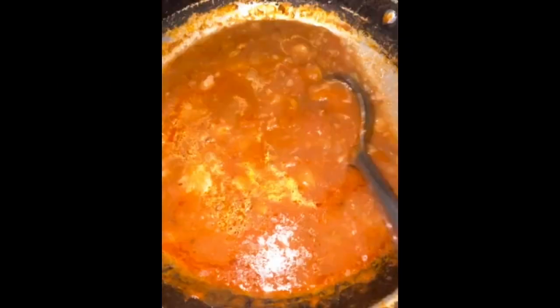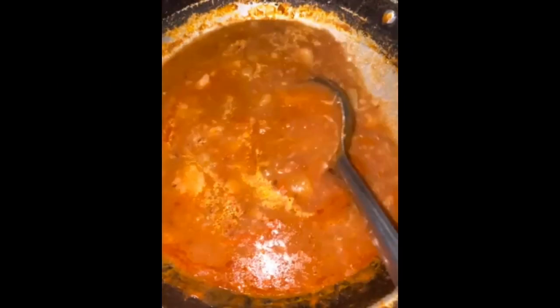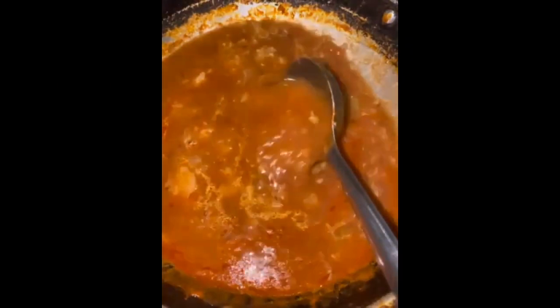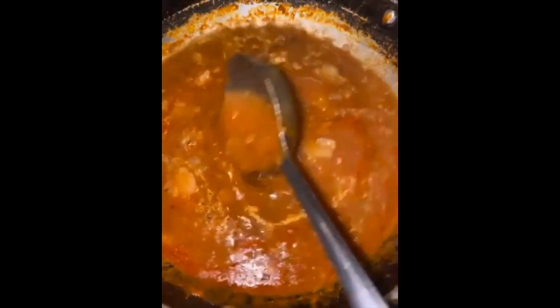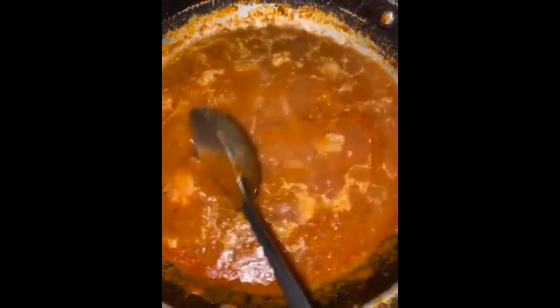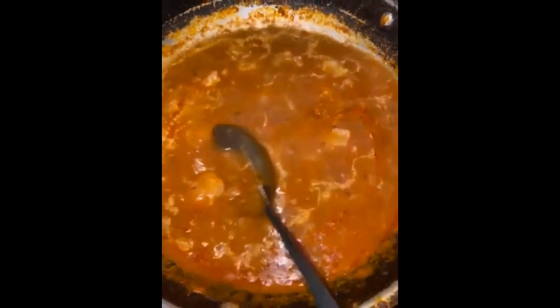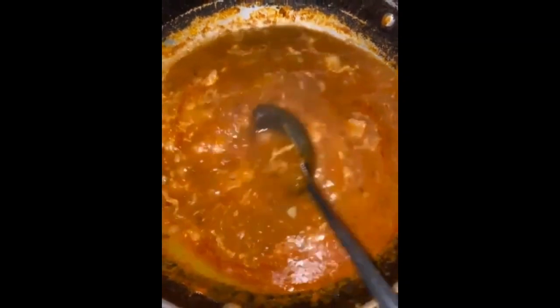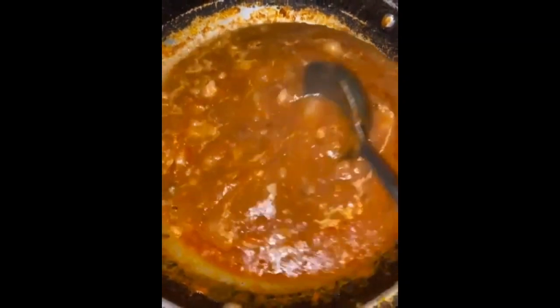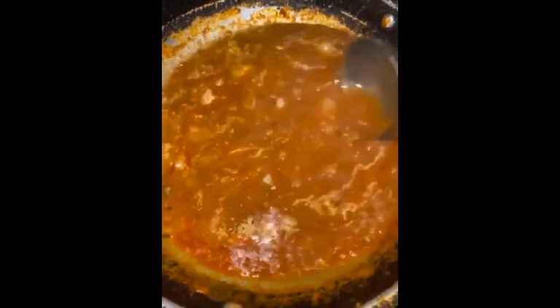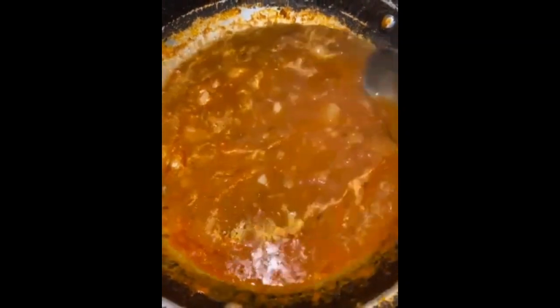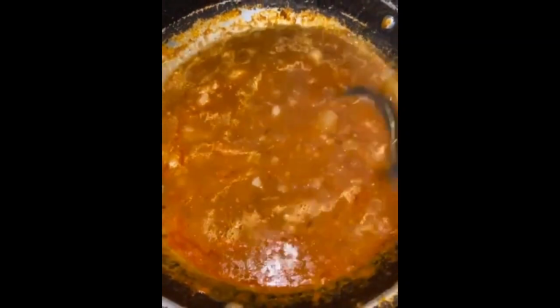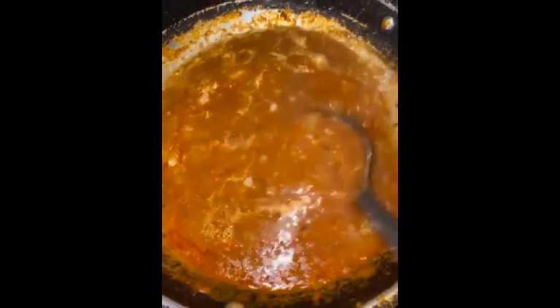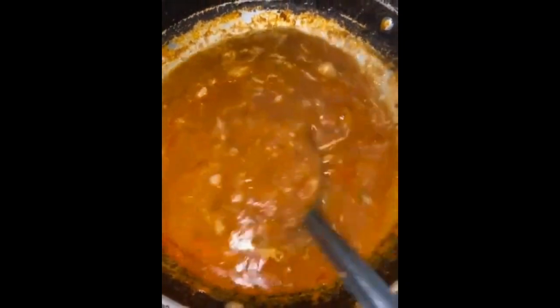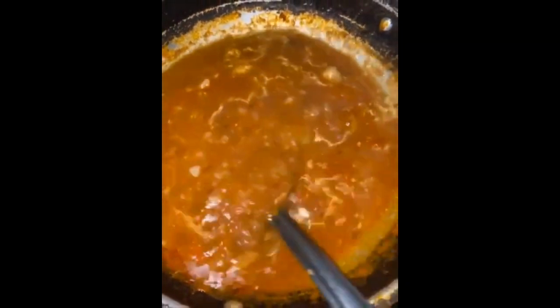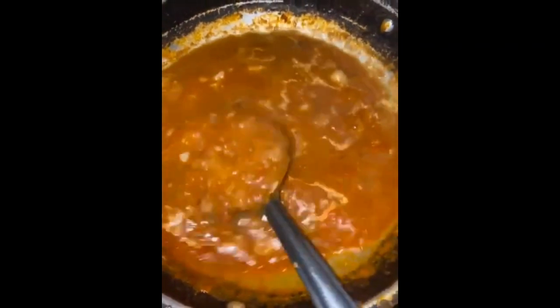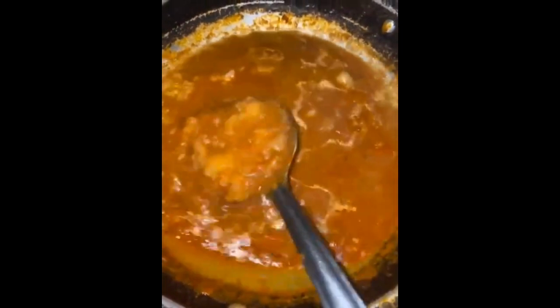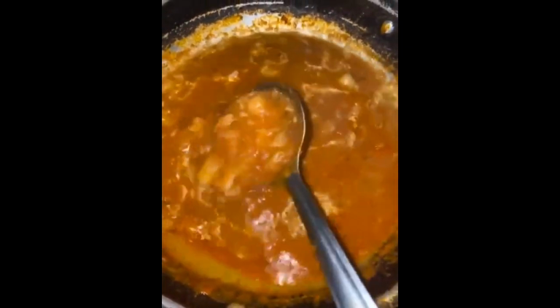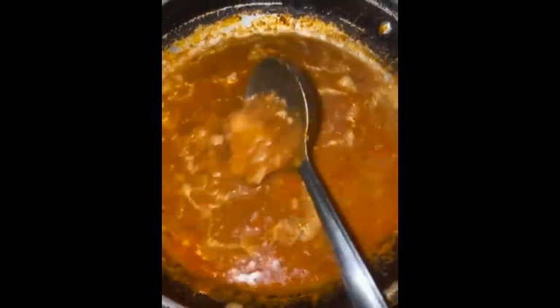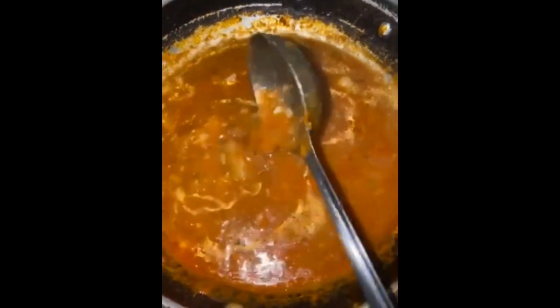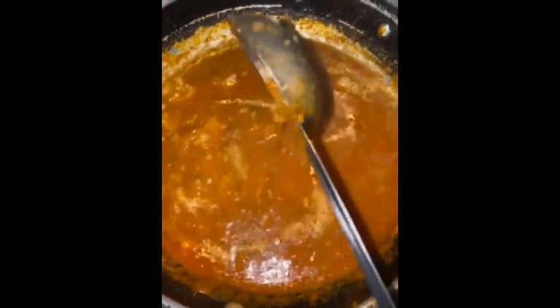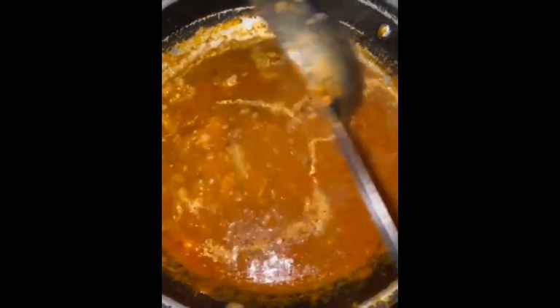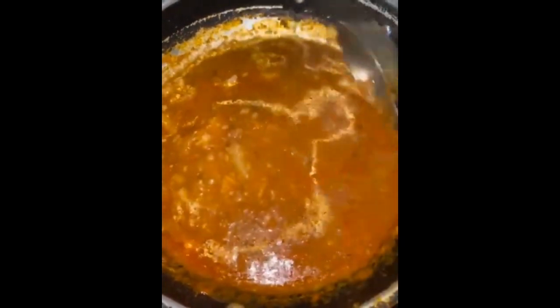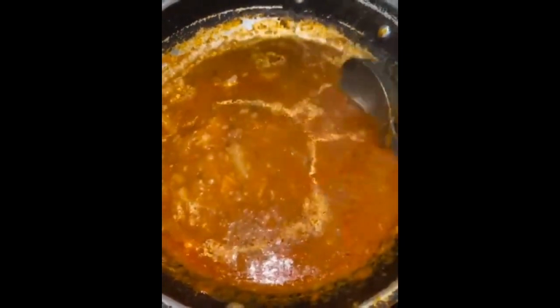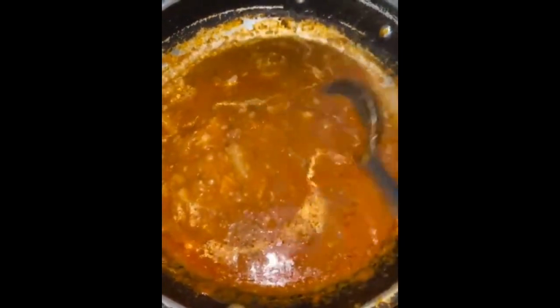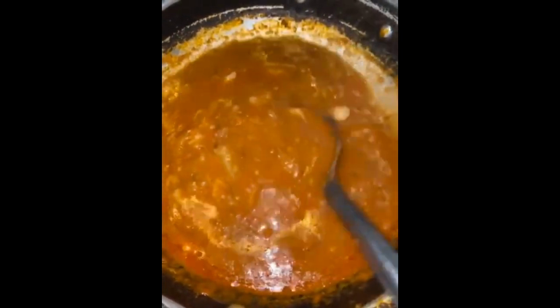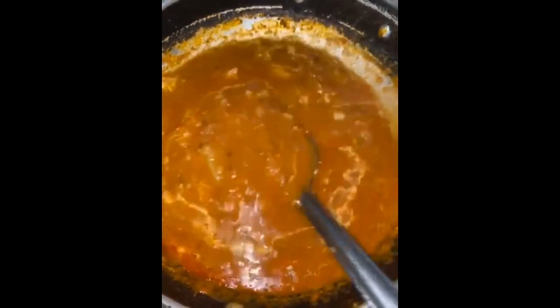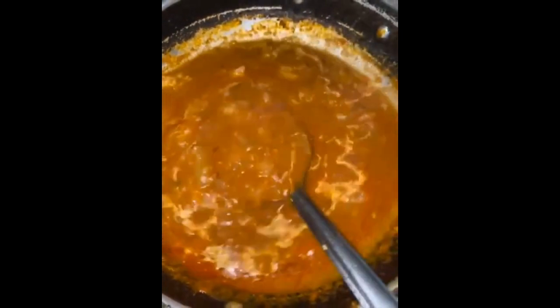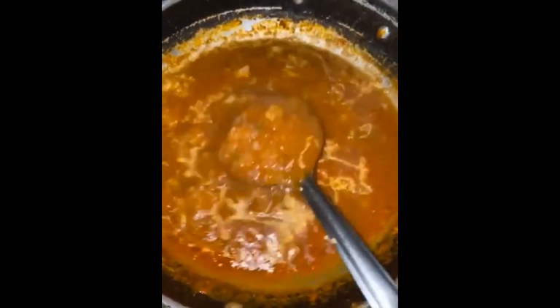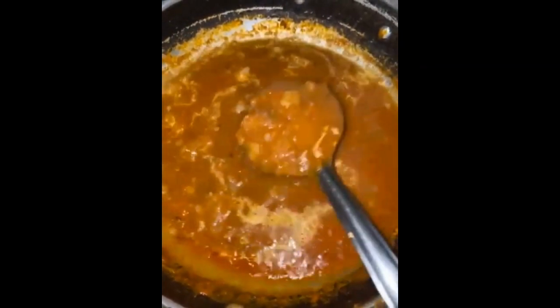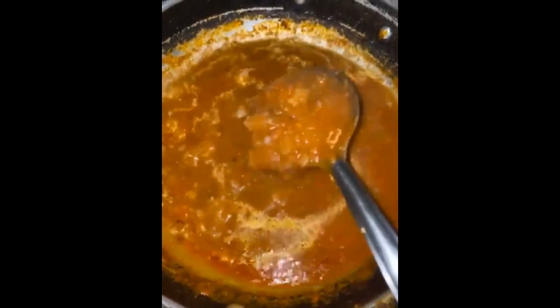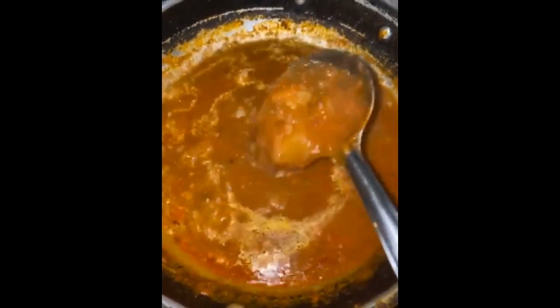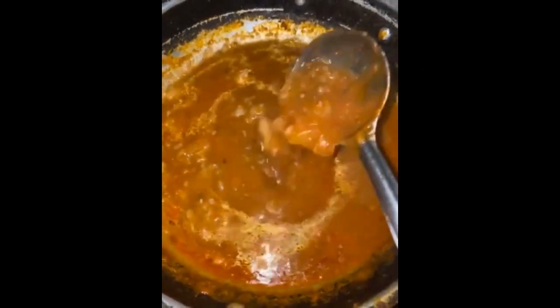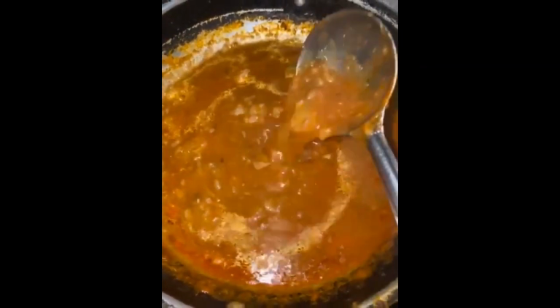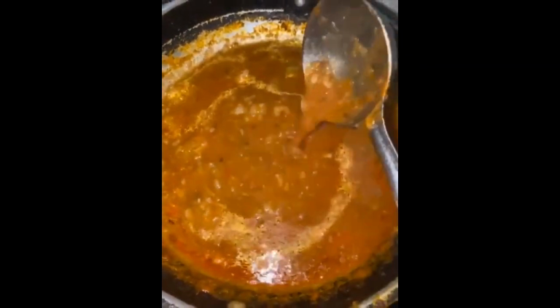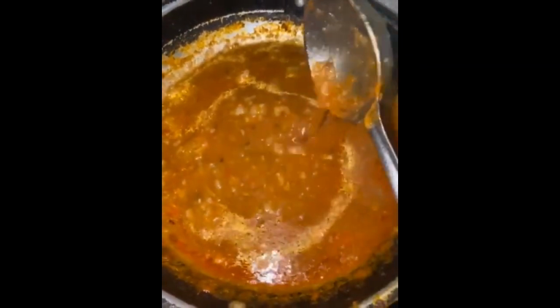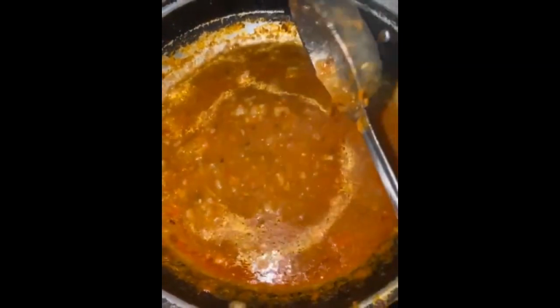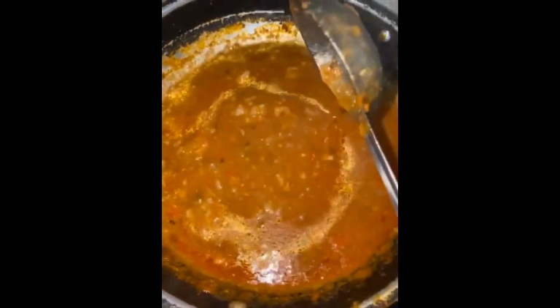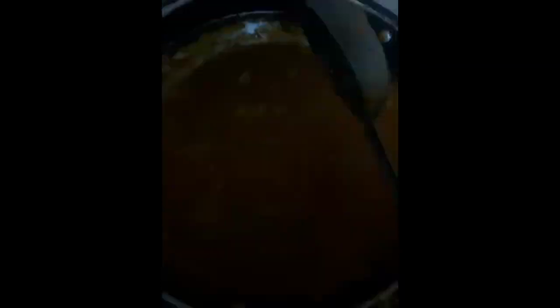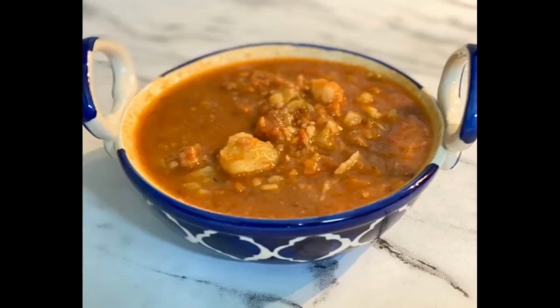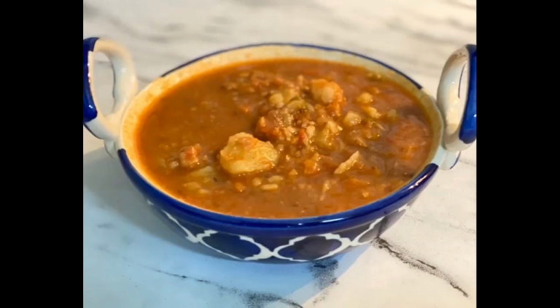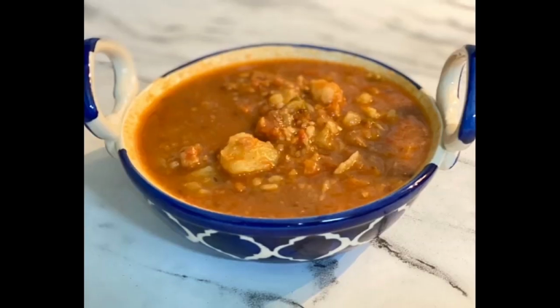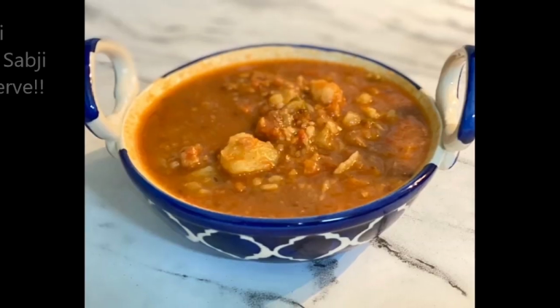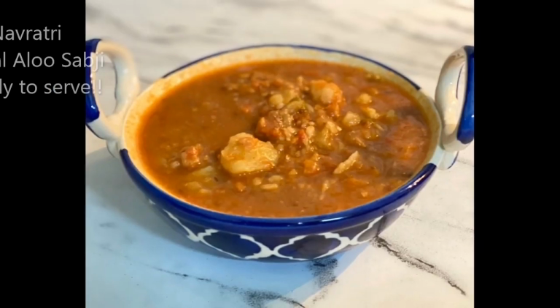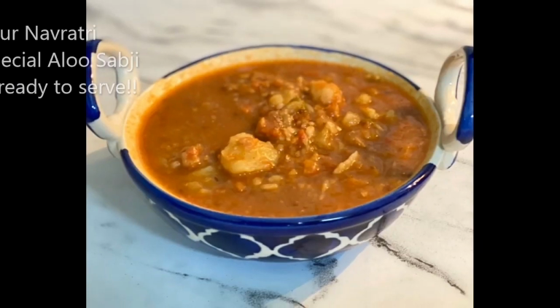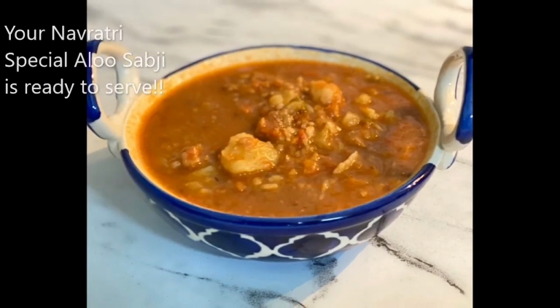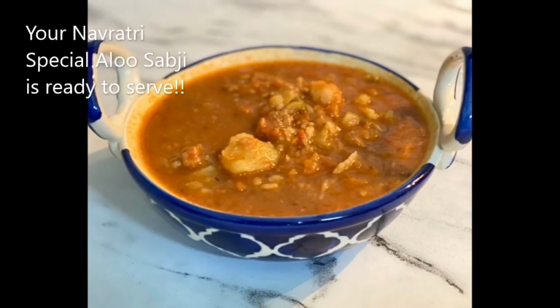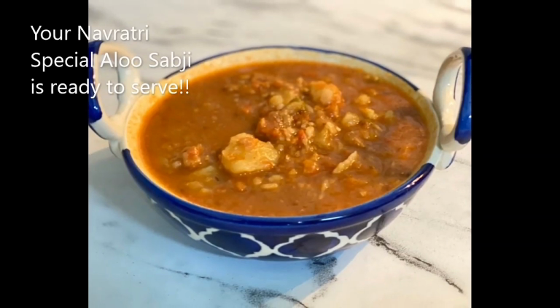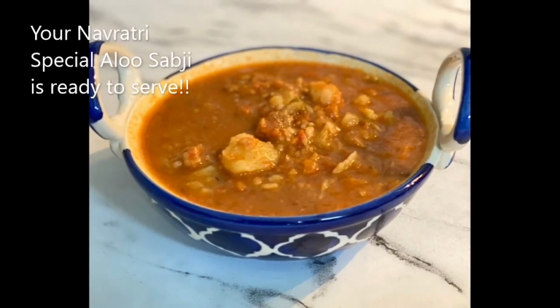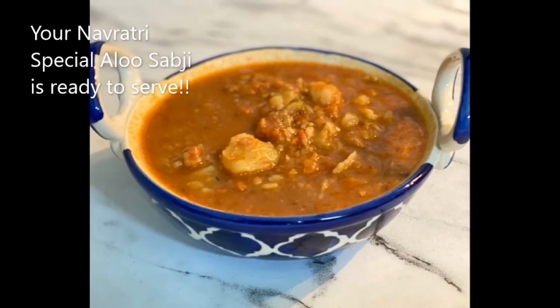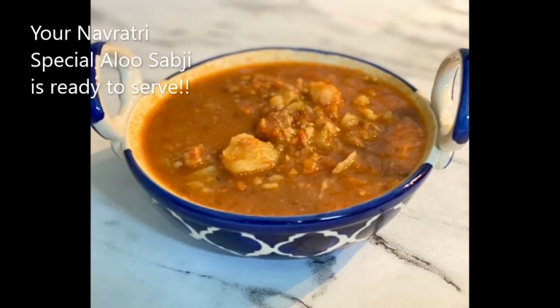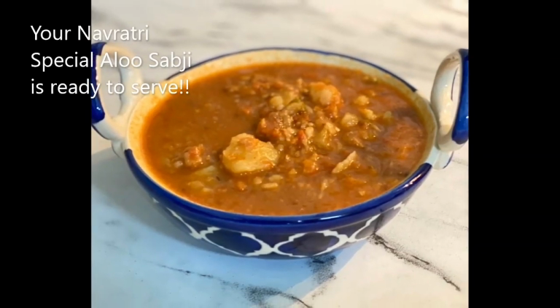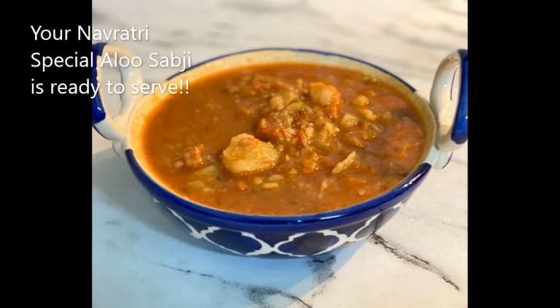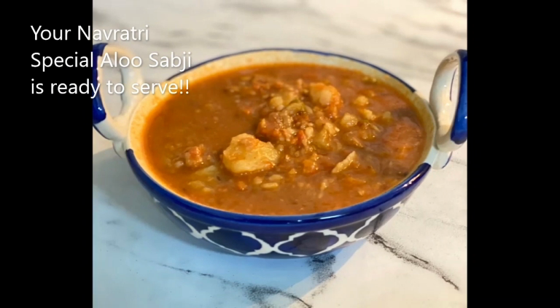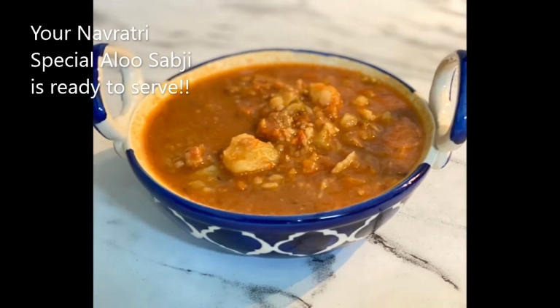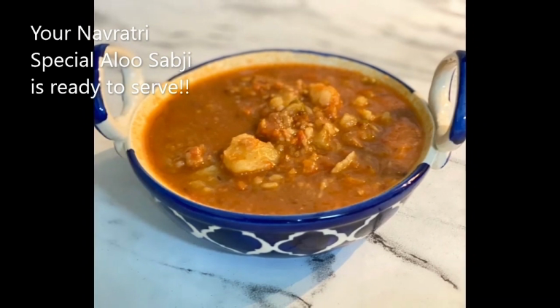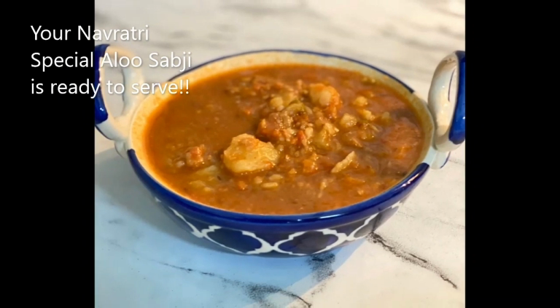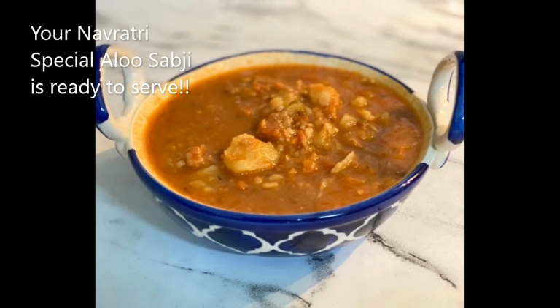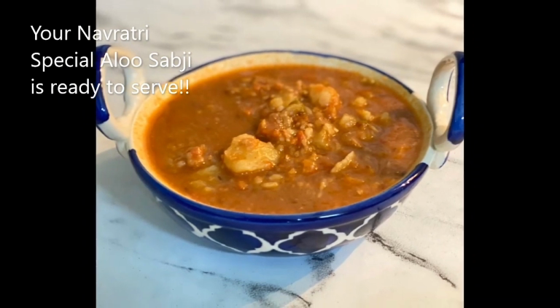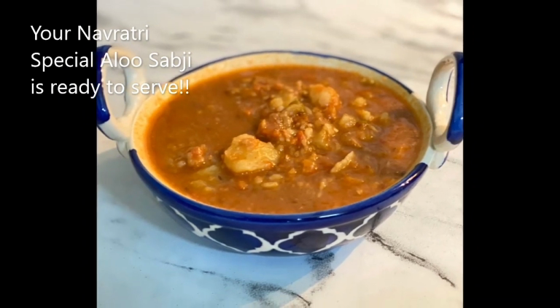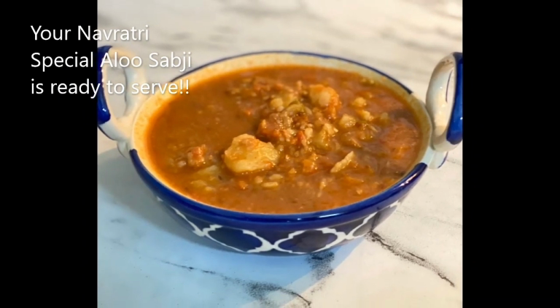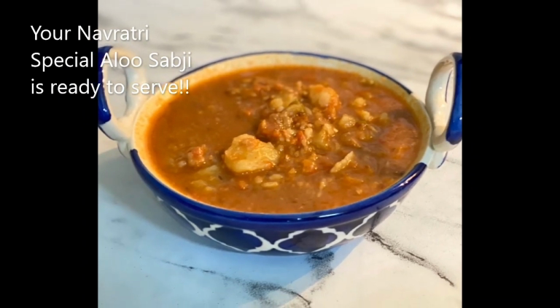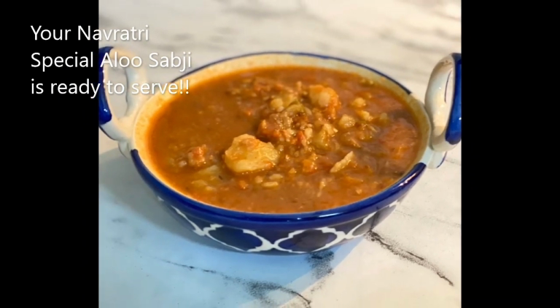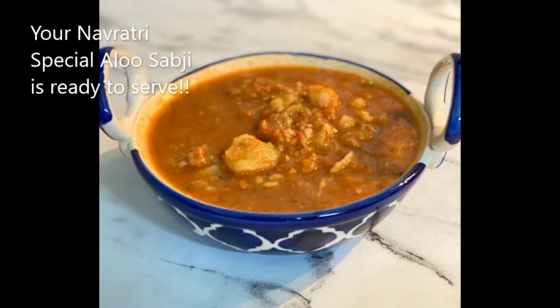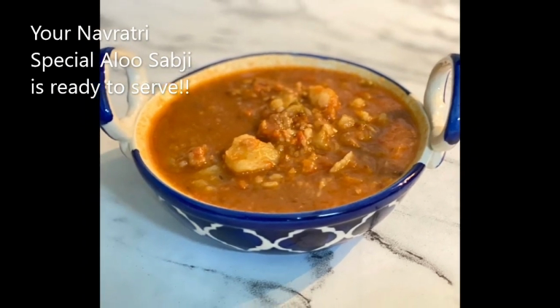Bring it to a nice boil. If required, add water. I like my aloo ki sabzi a bit thick.